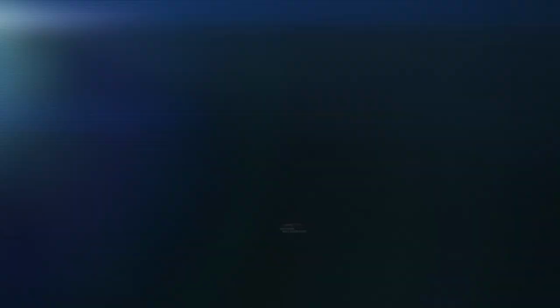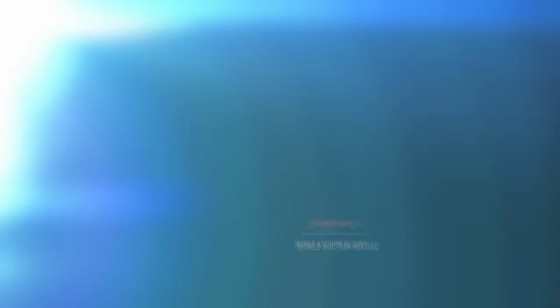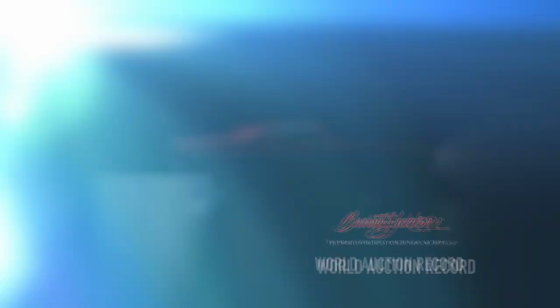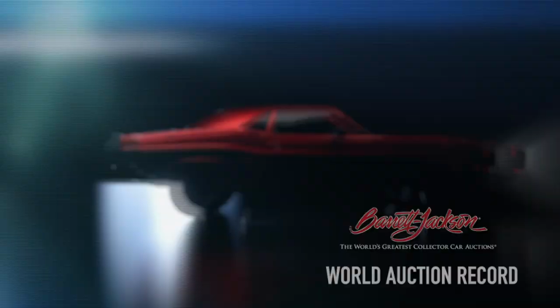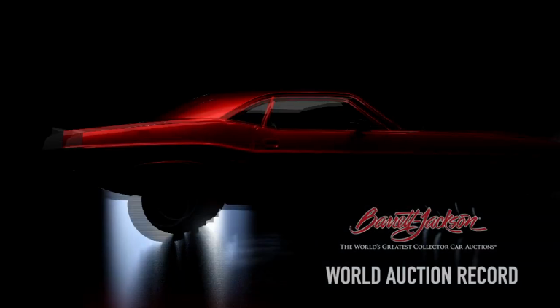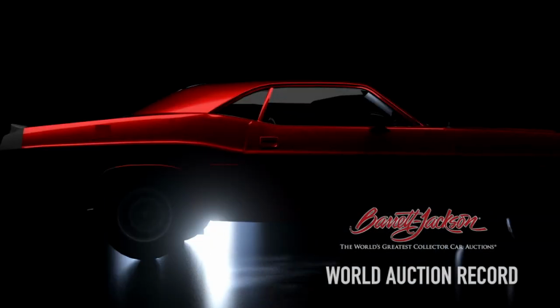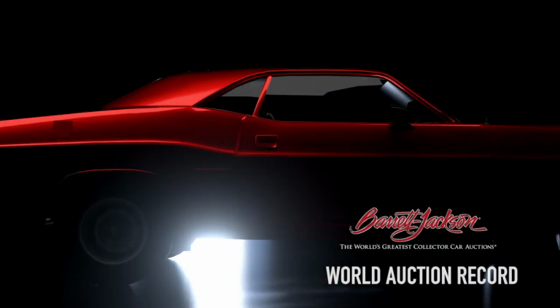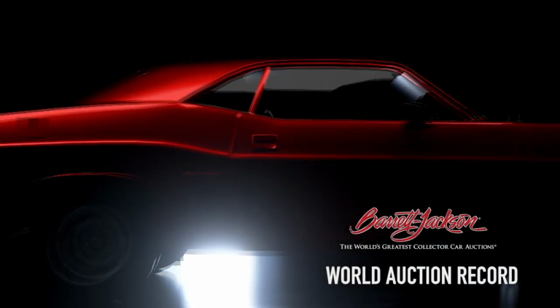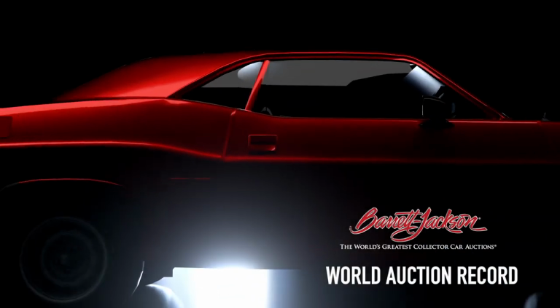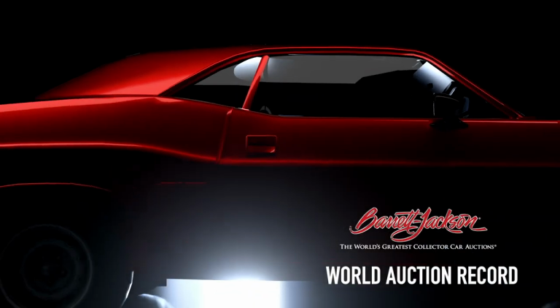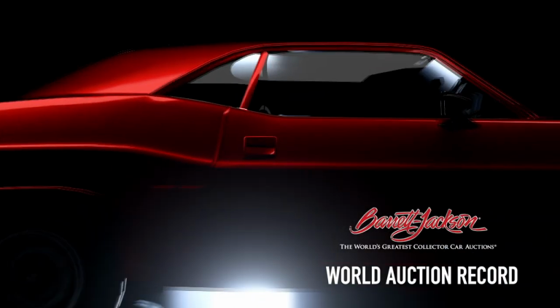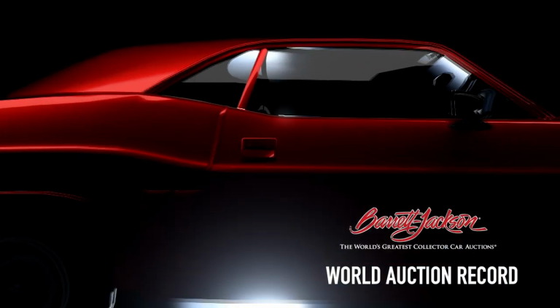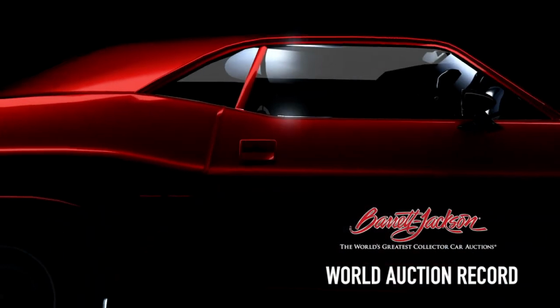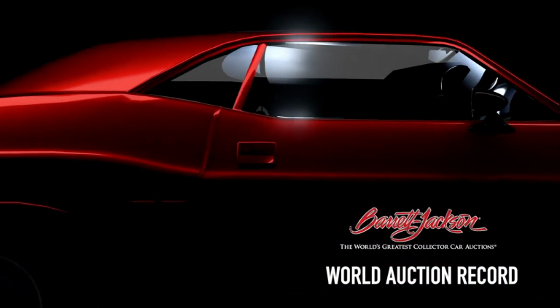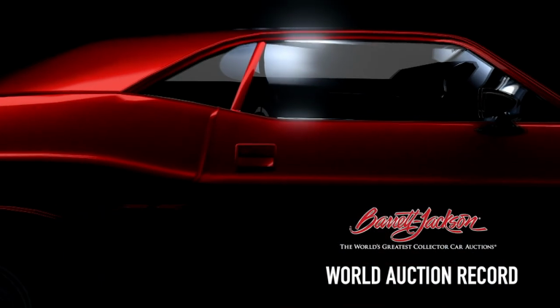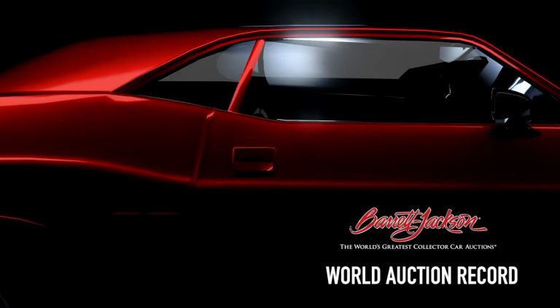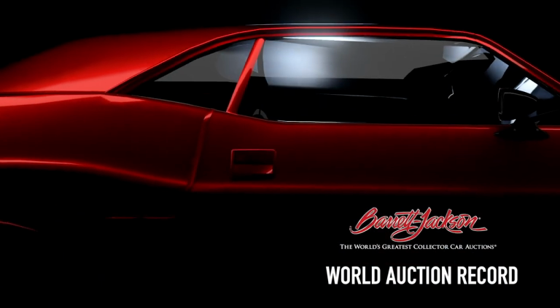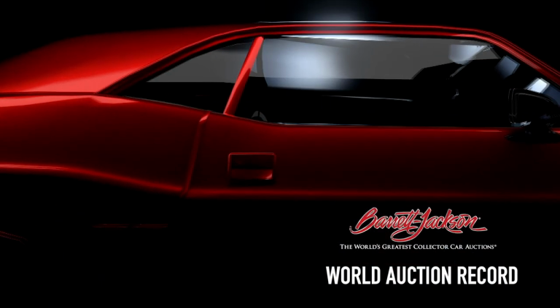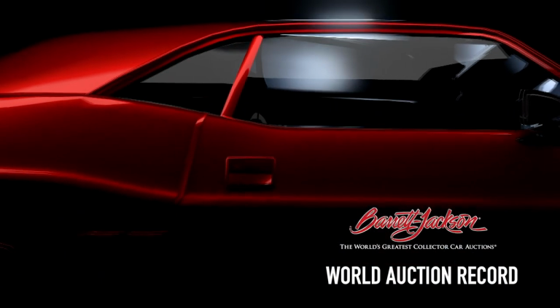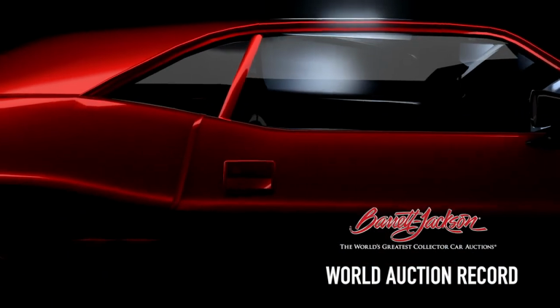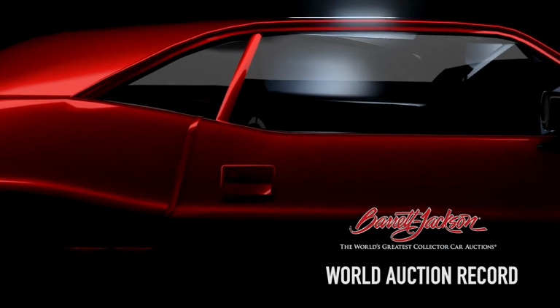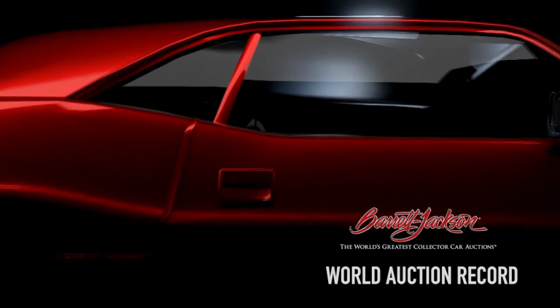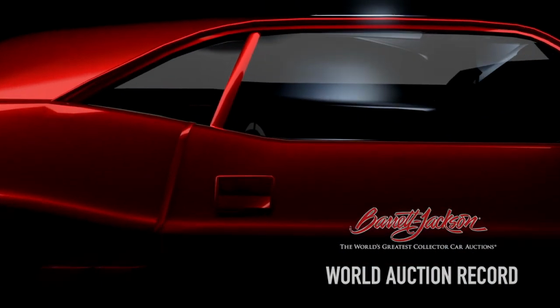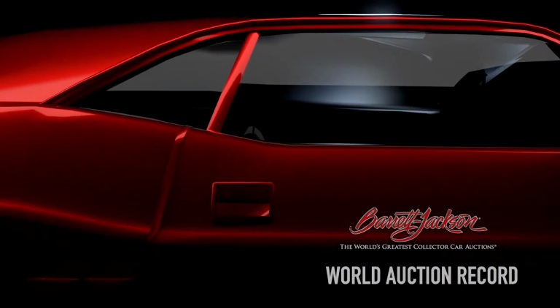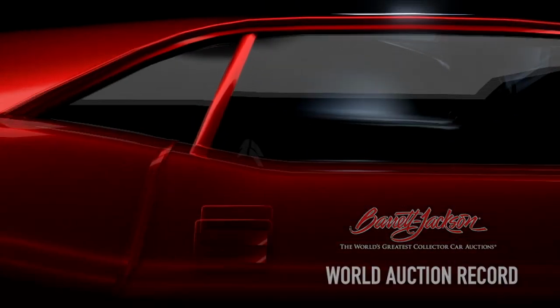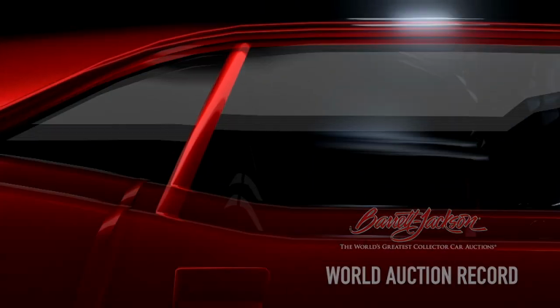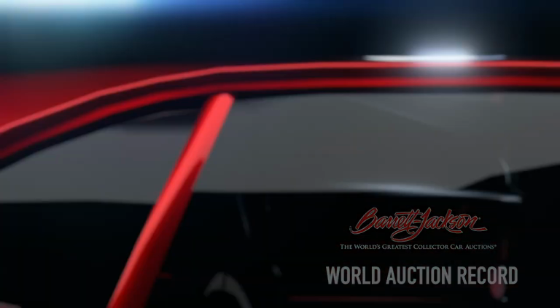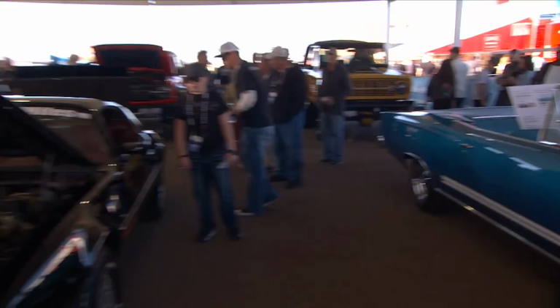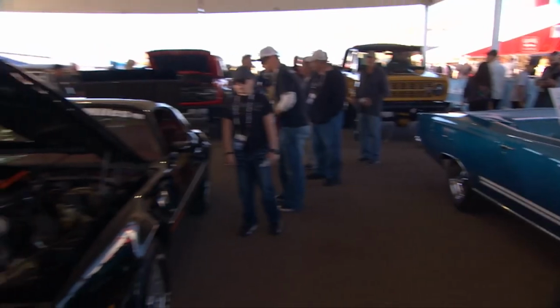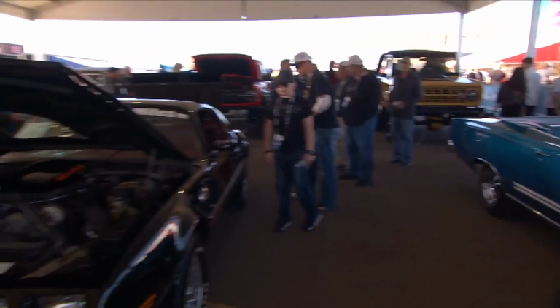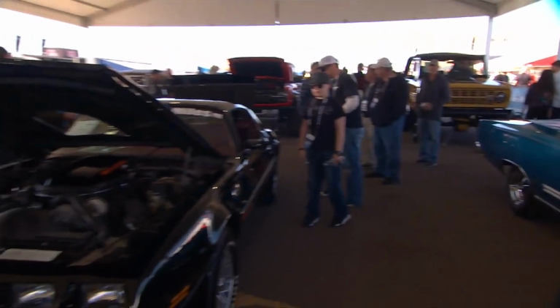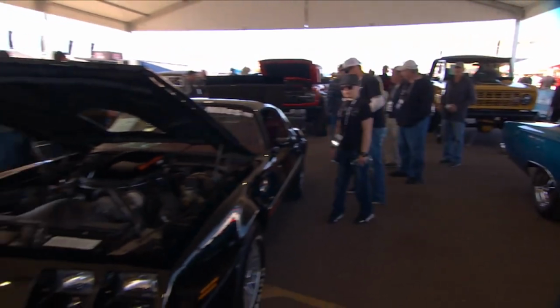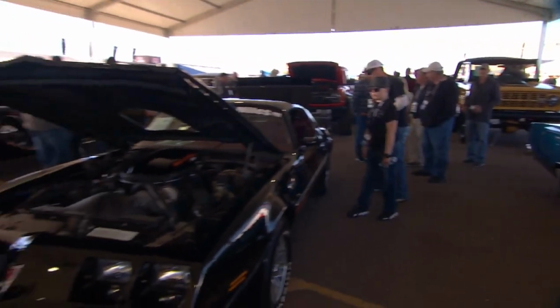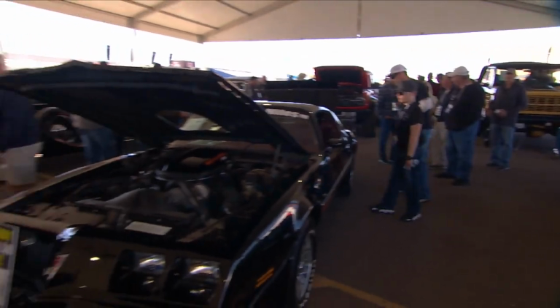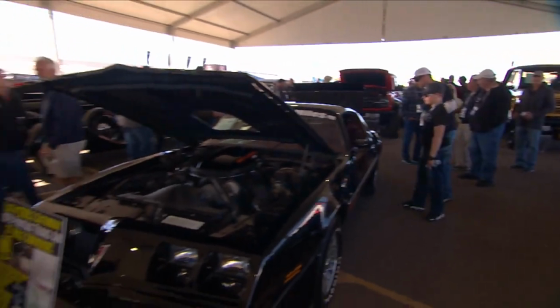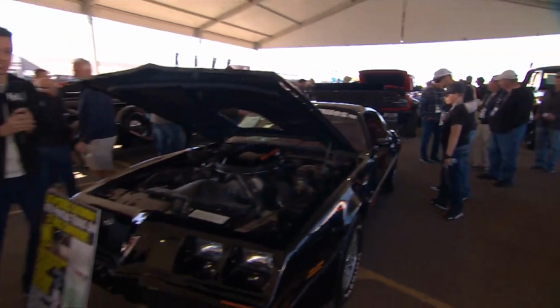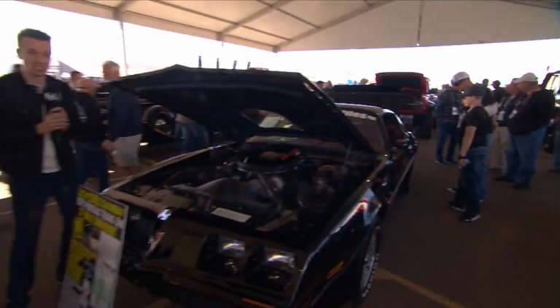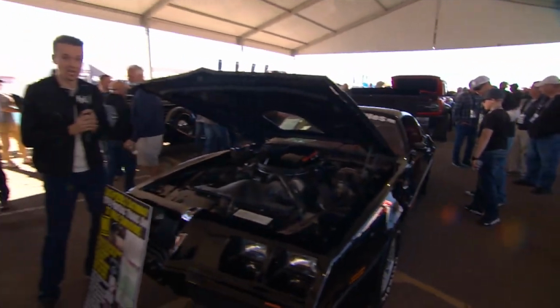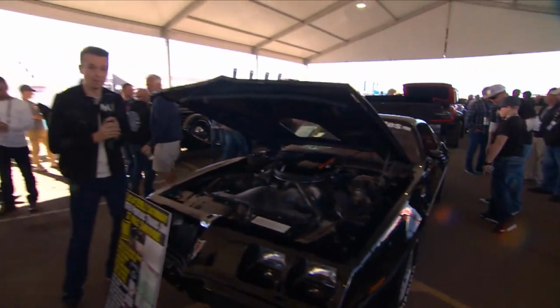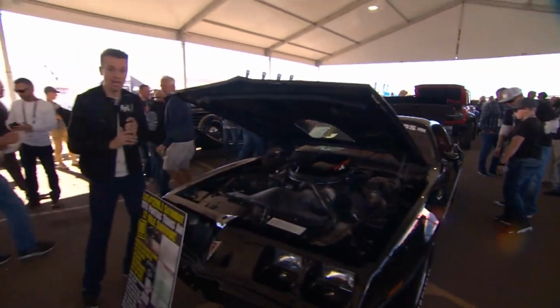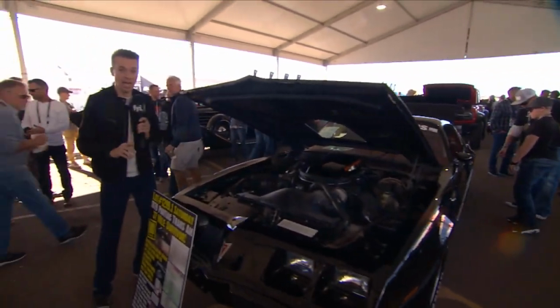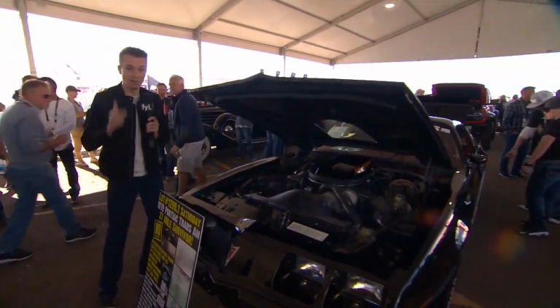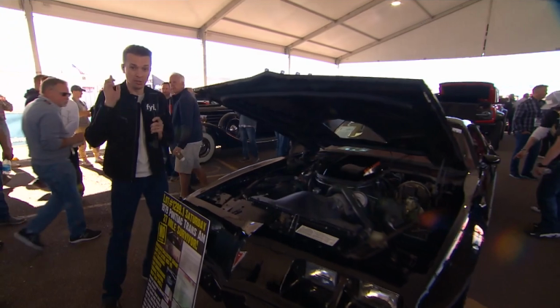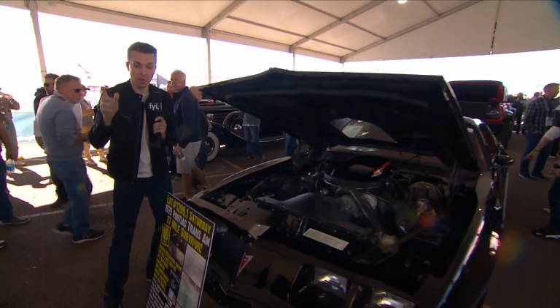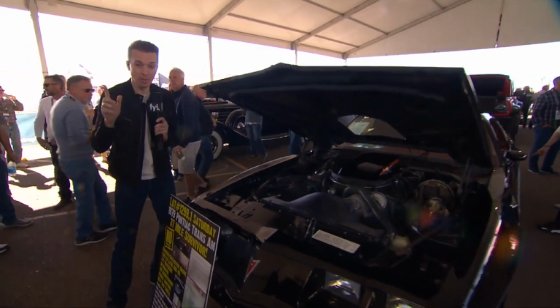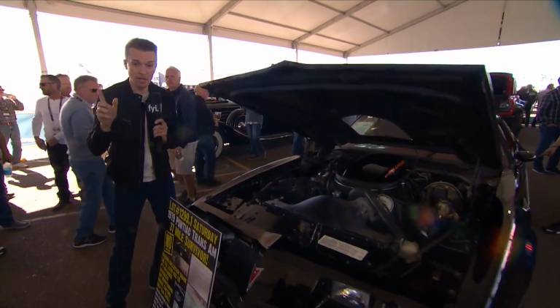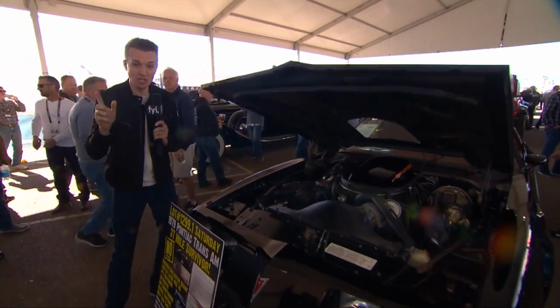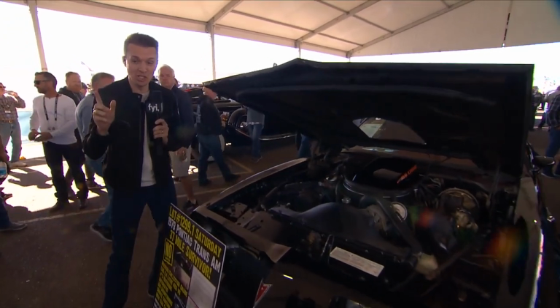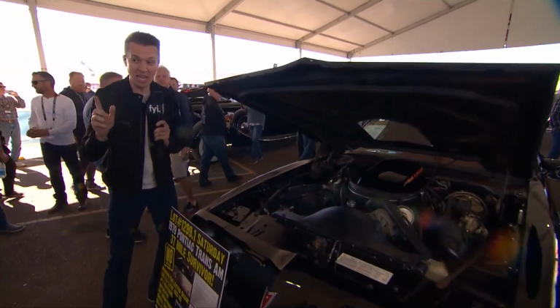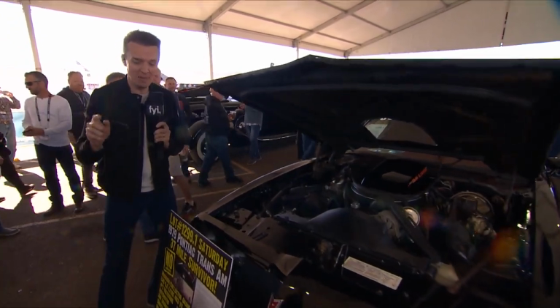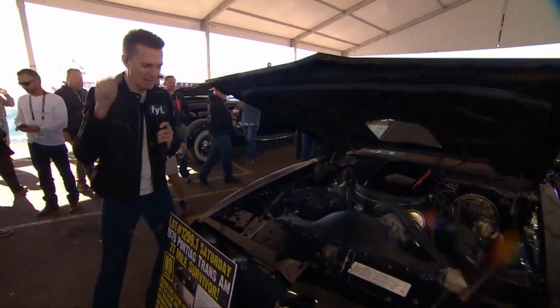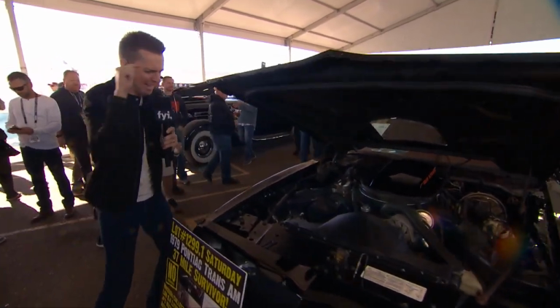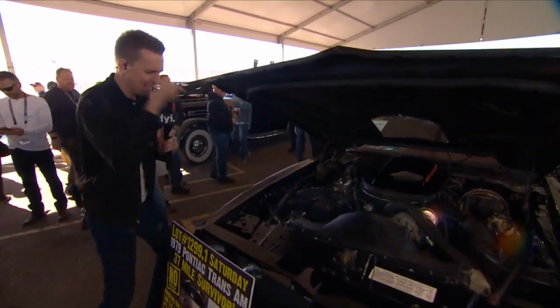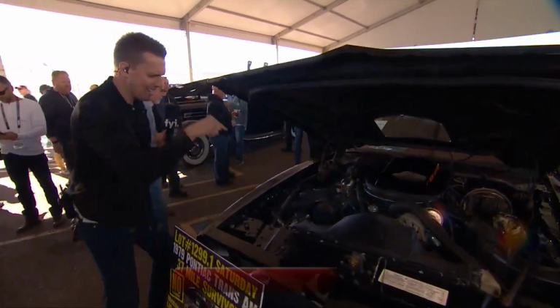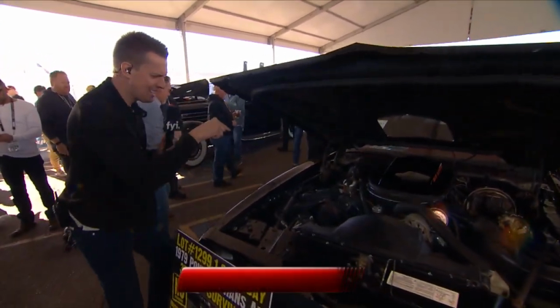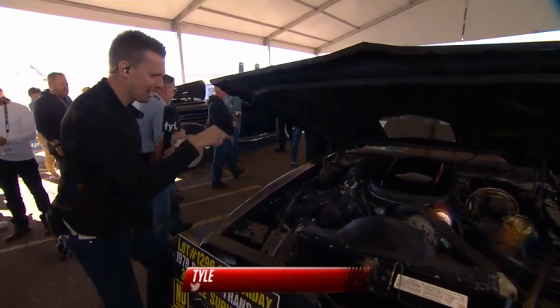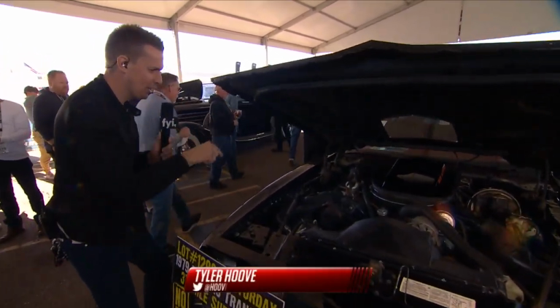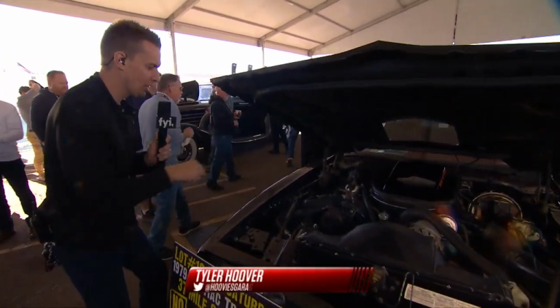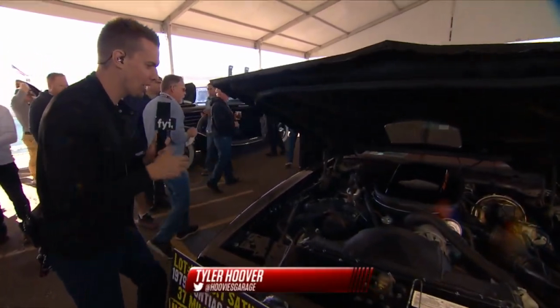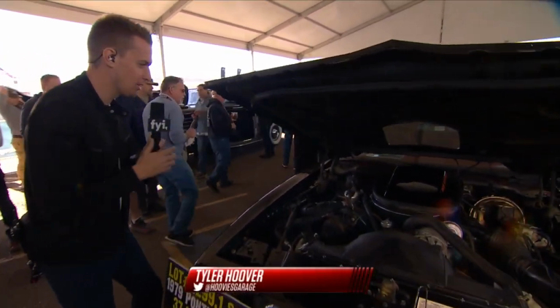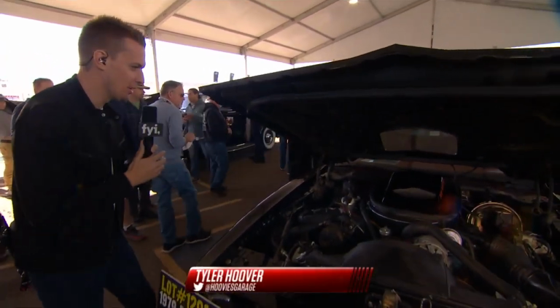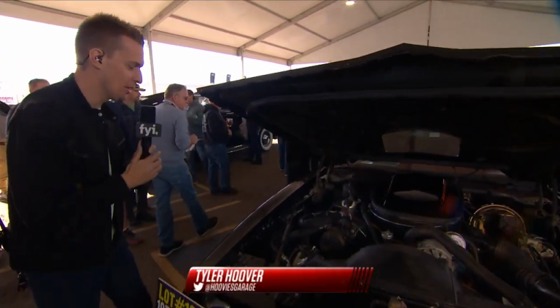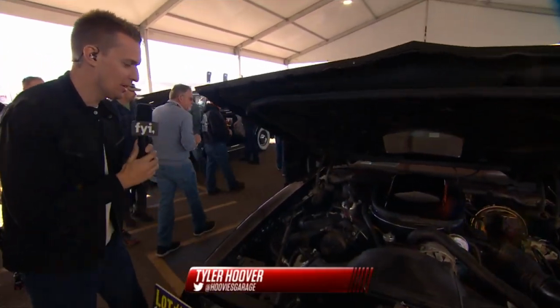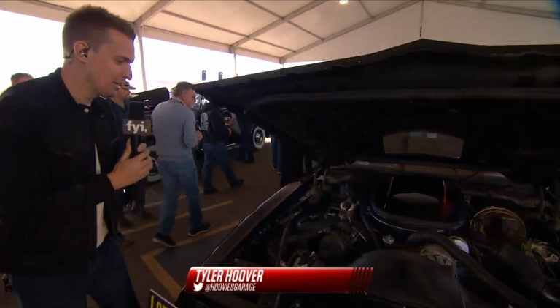We're with lot 1299.1, a 1979 Pontiac Trans Am with a blueprint engine cam. Let's take a look under the hood.